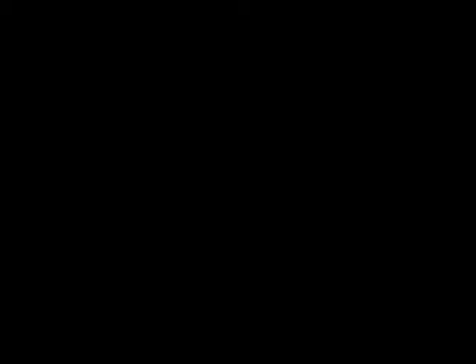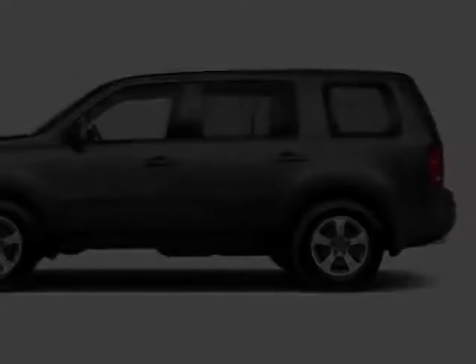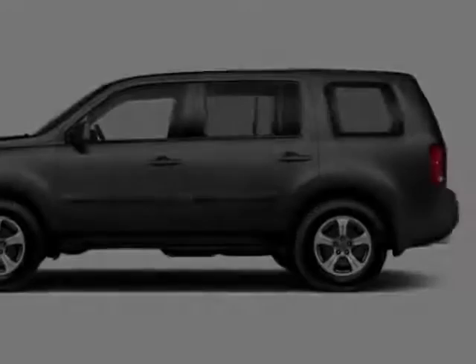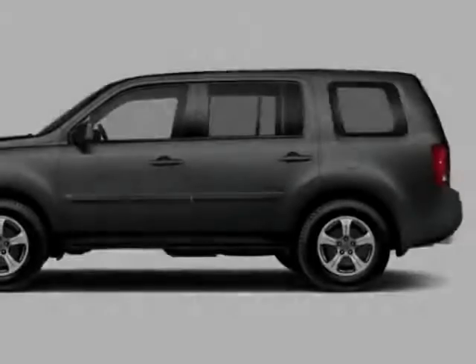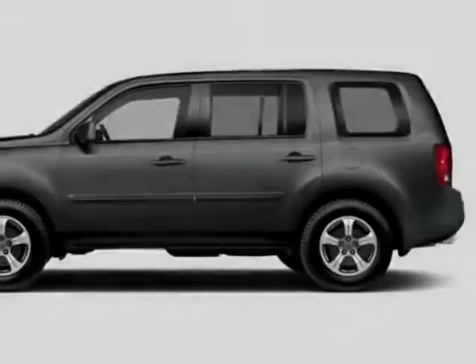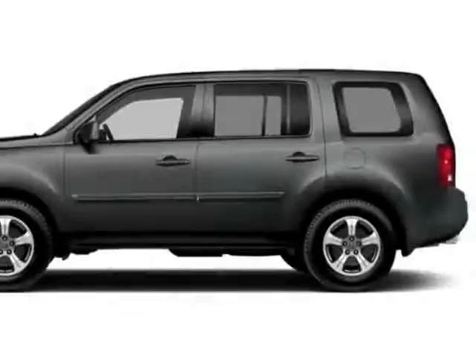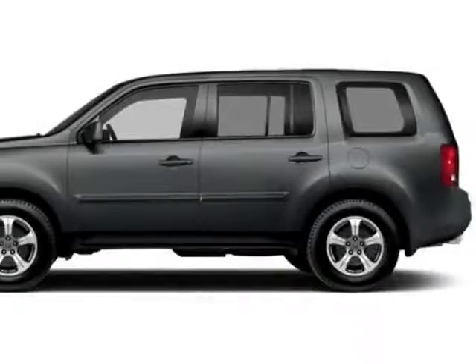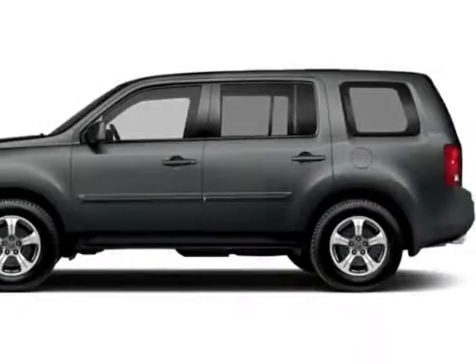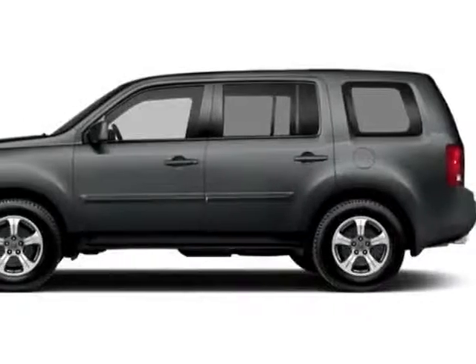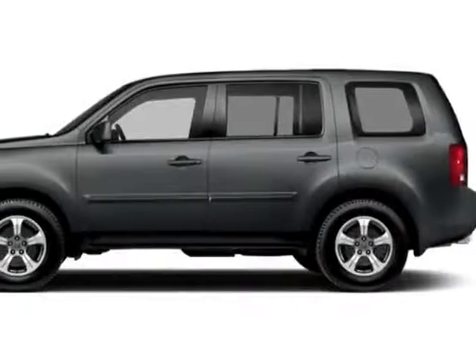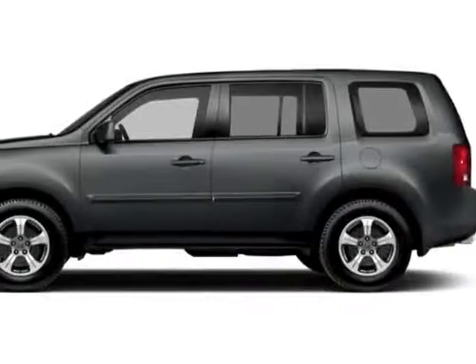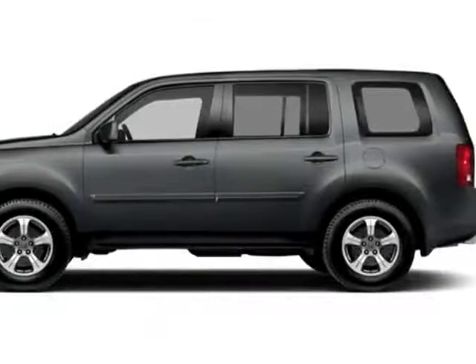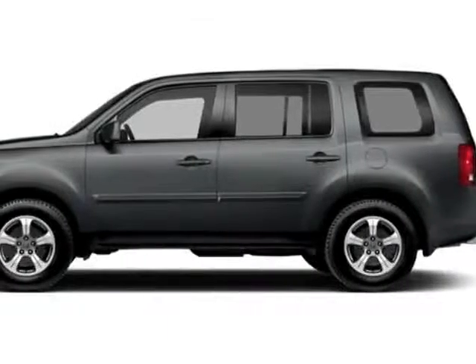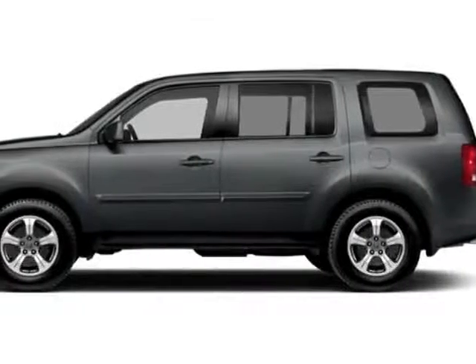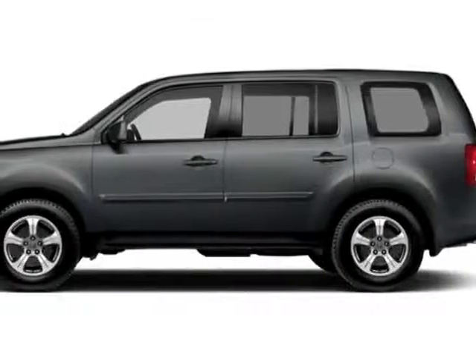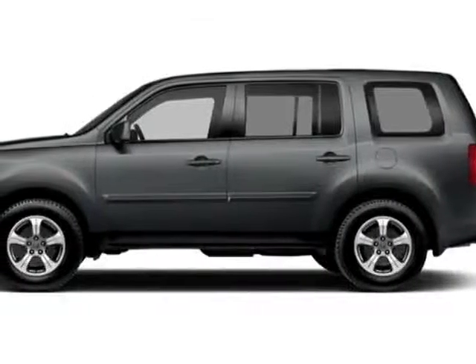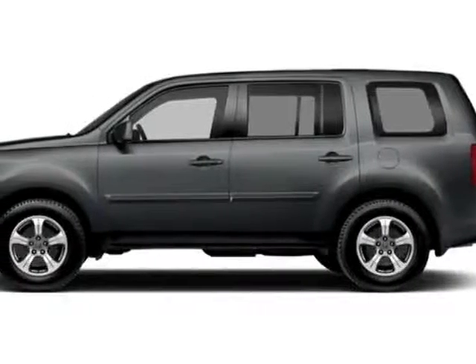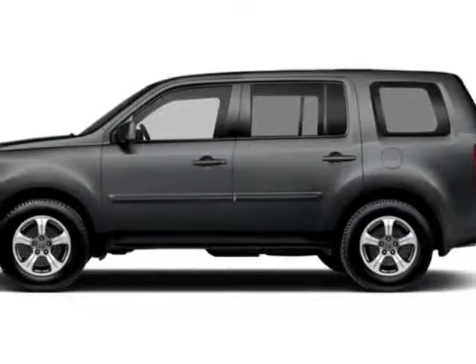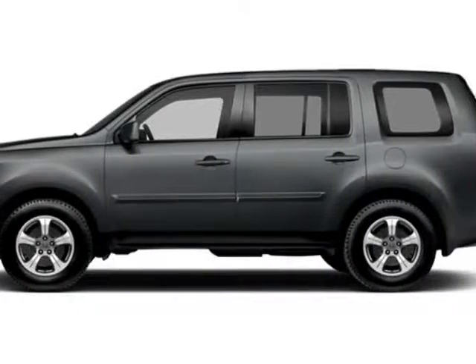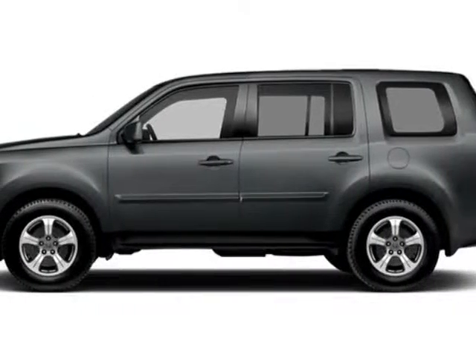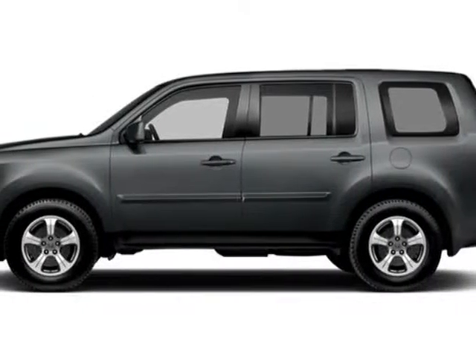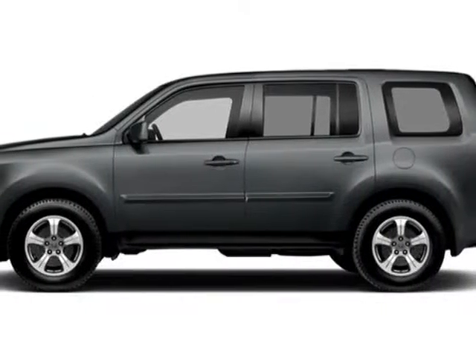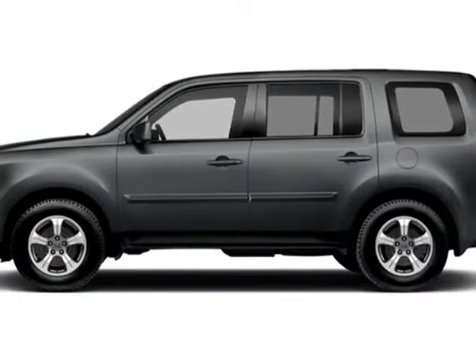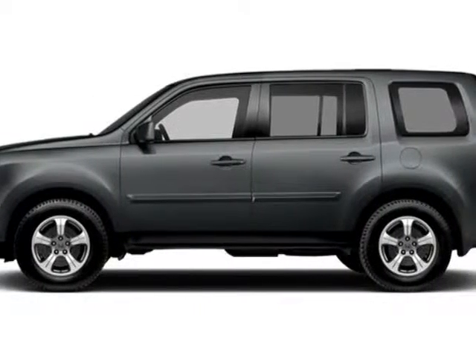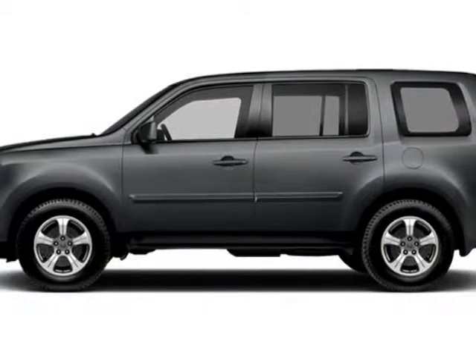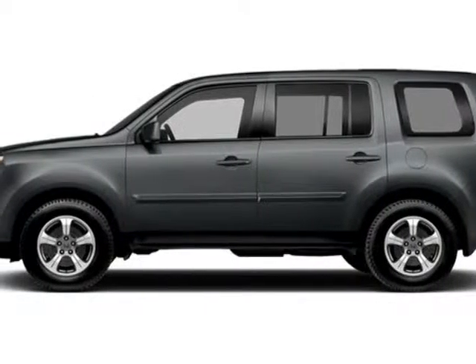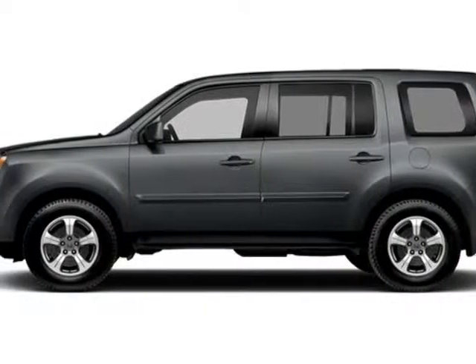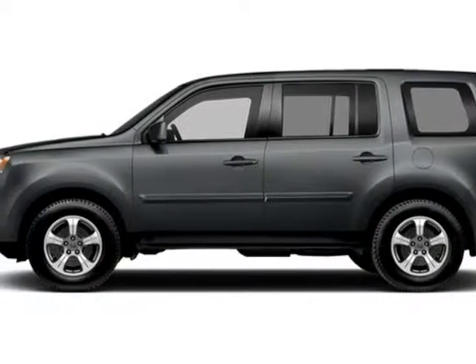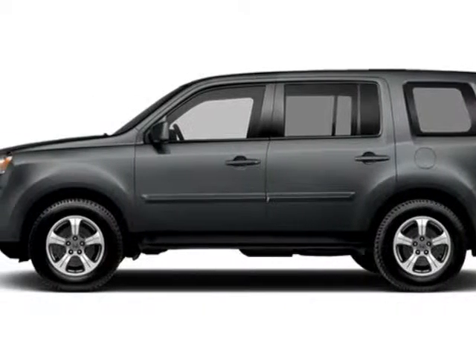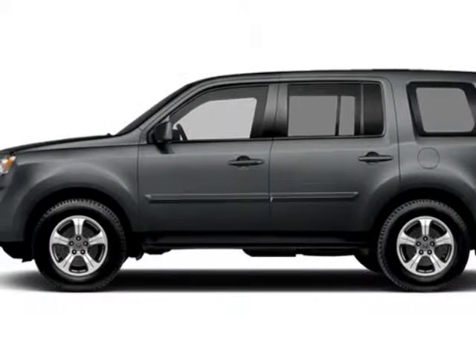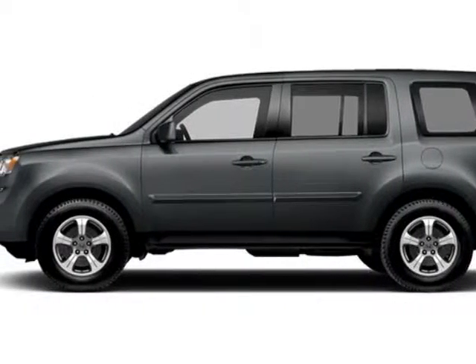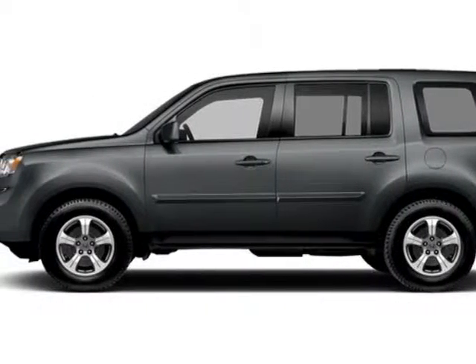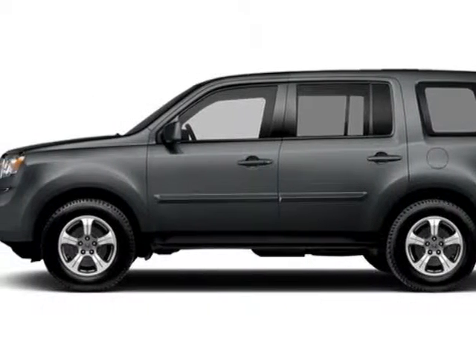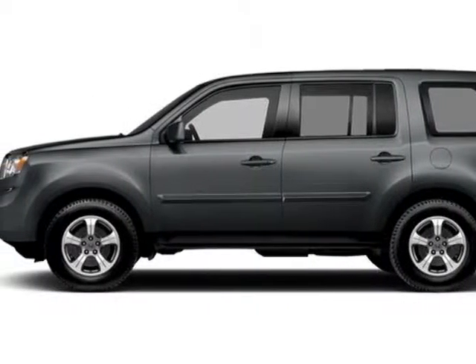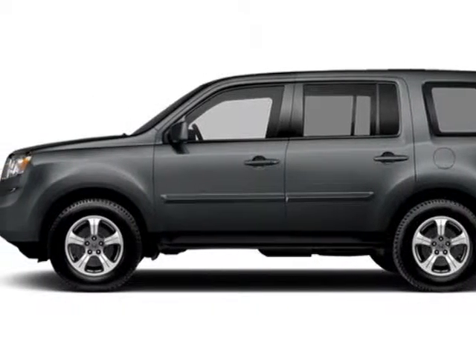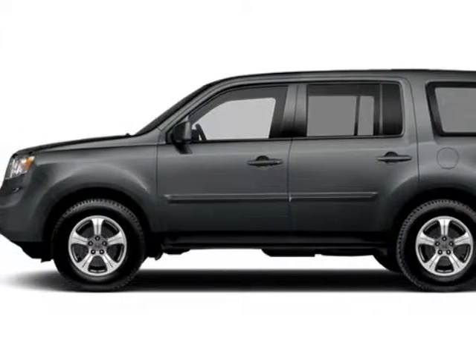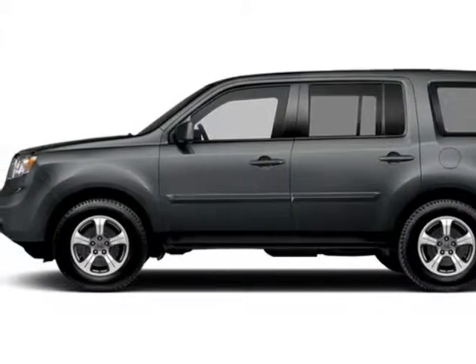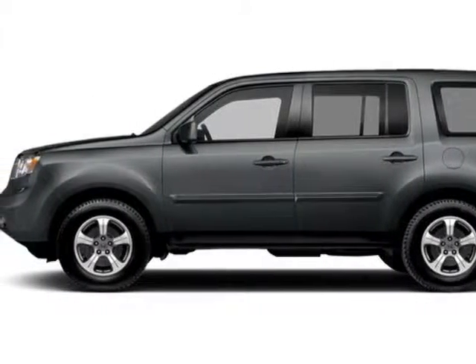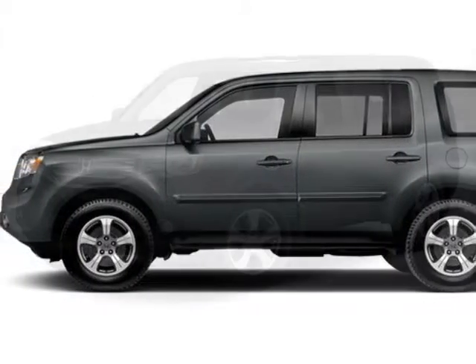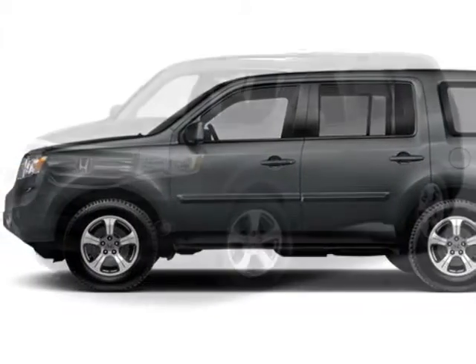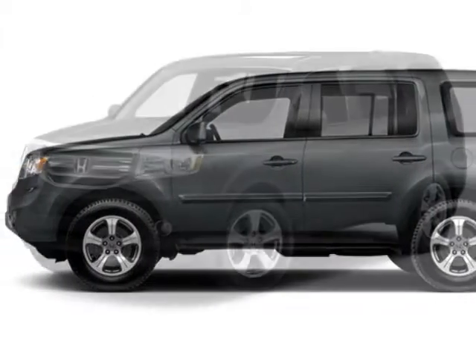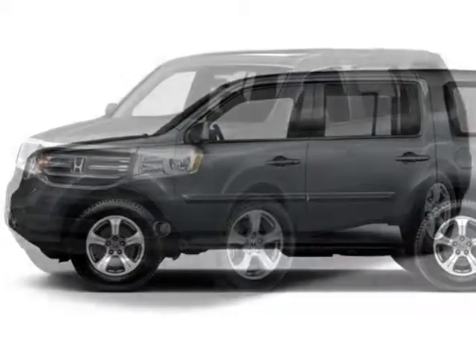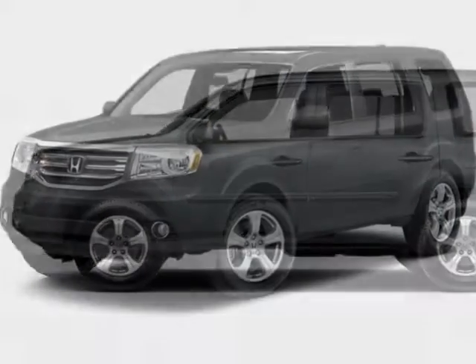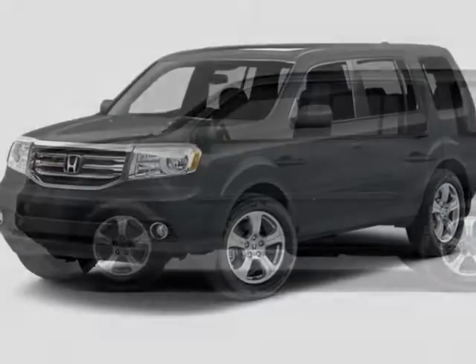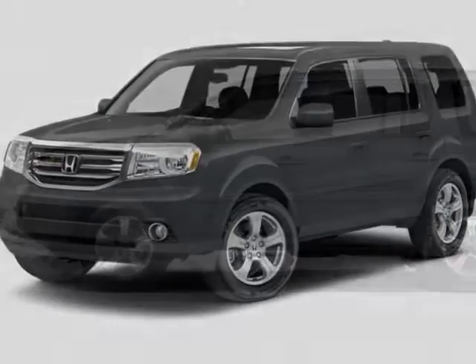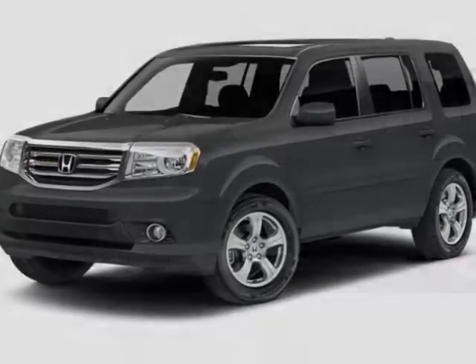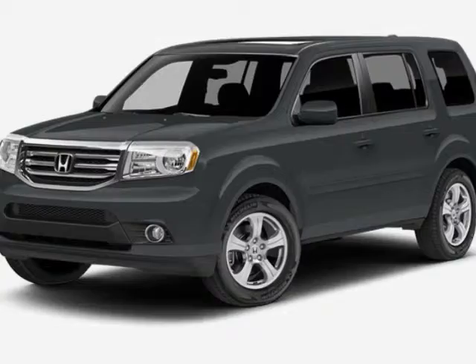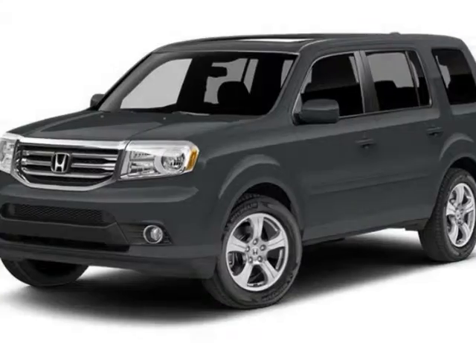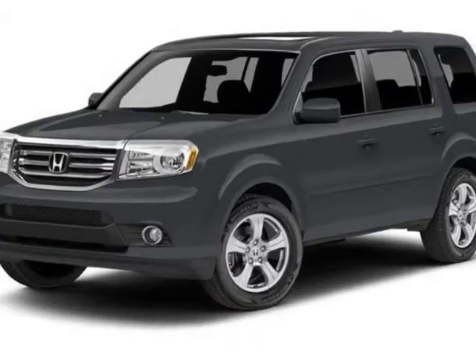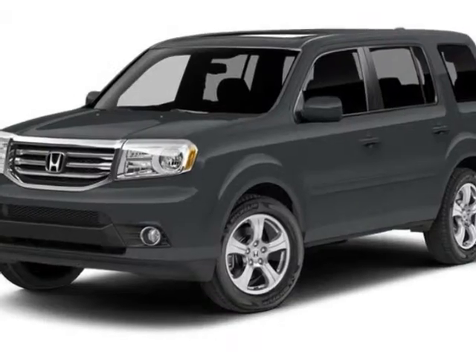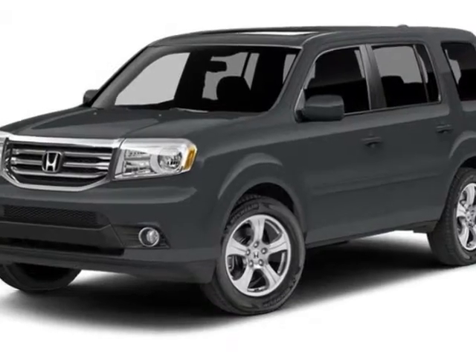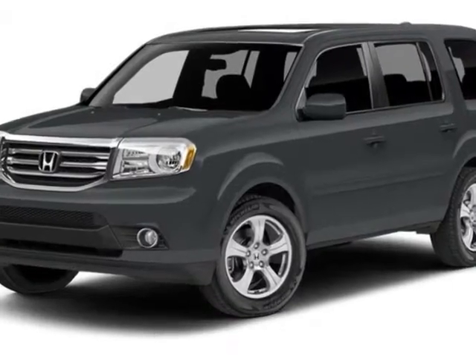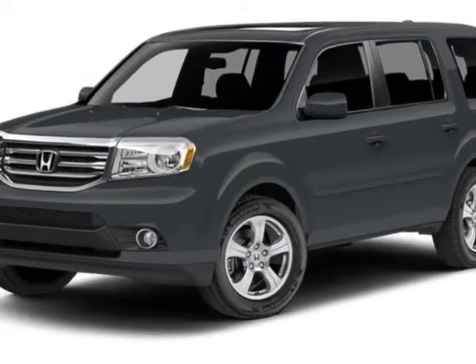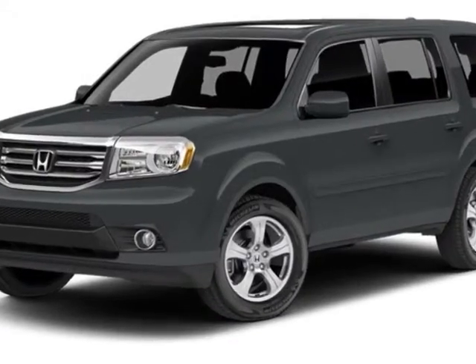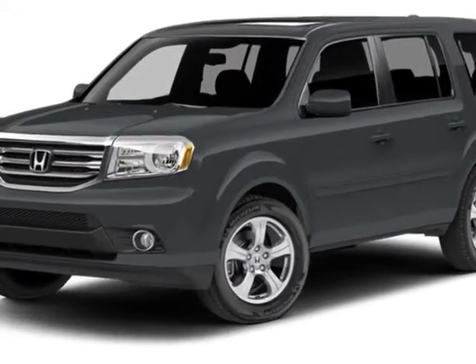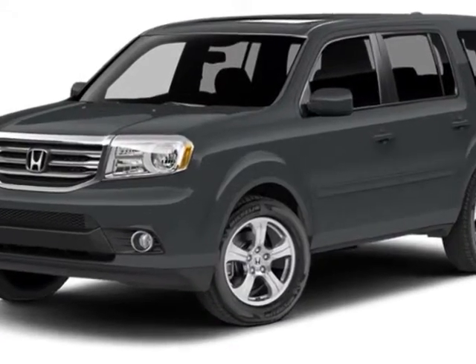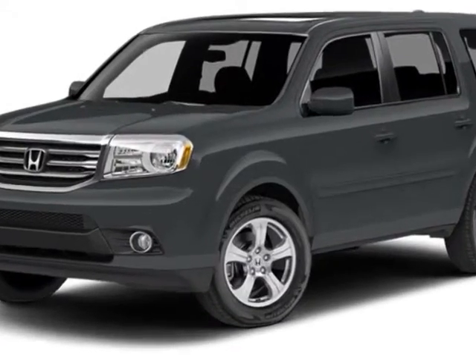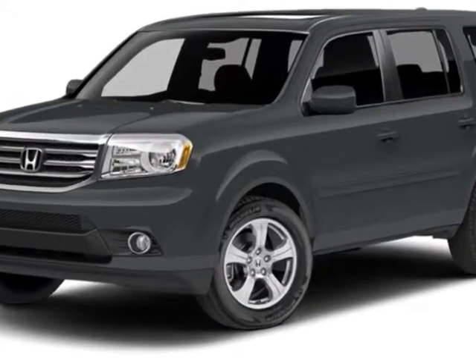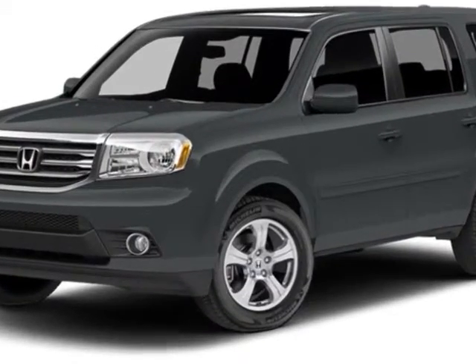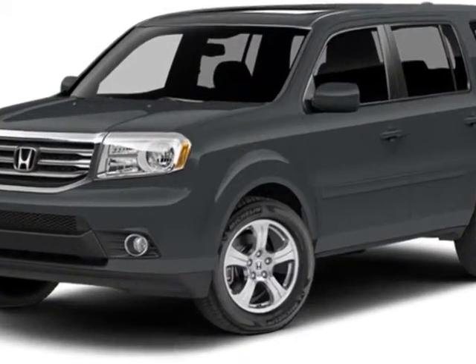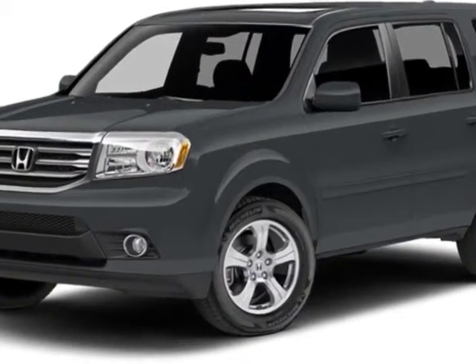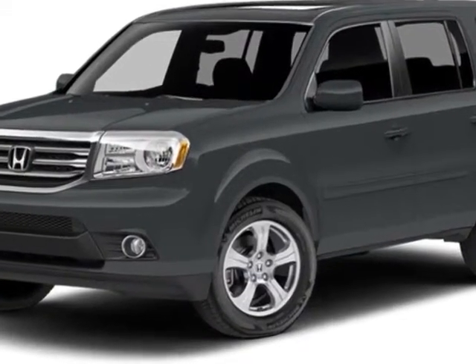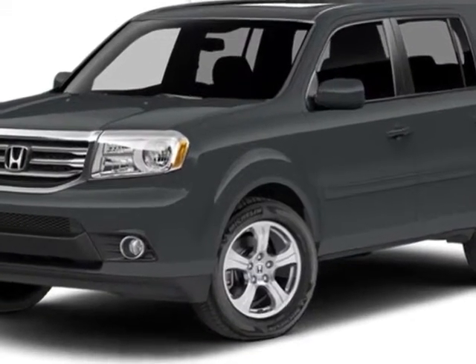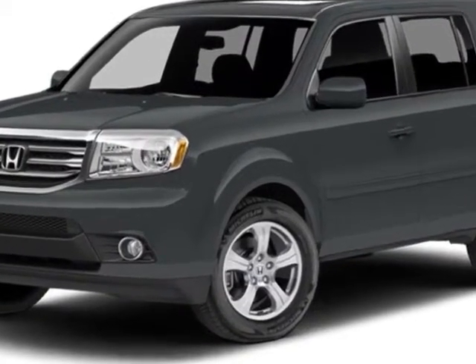Come take a look at this new 2014 Honda Pilot. For your protection, this vehicle has a full factory warranty.